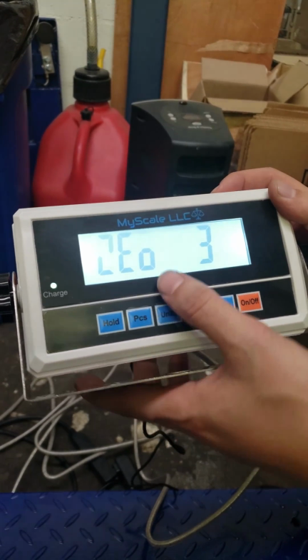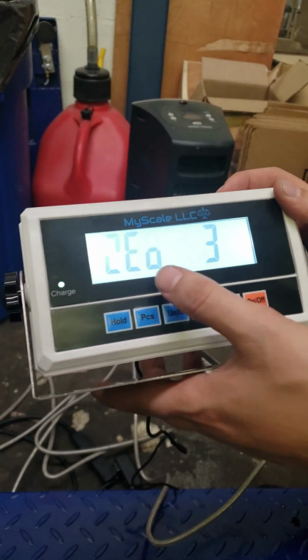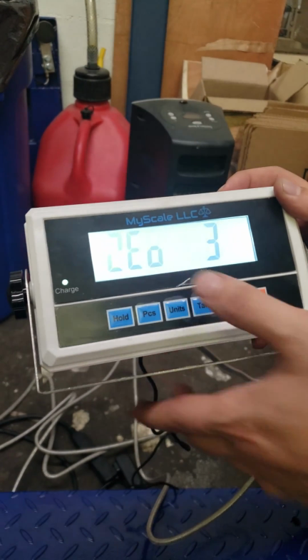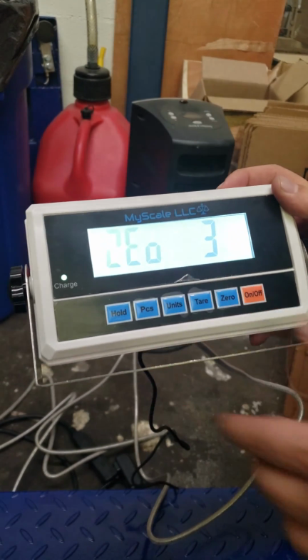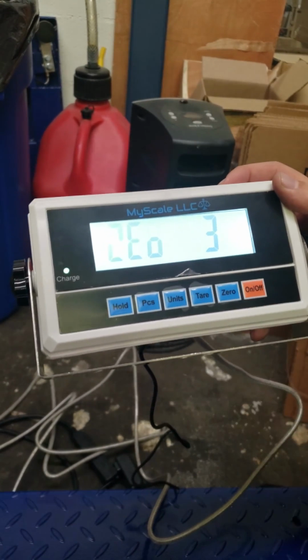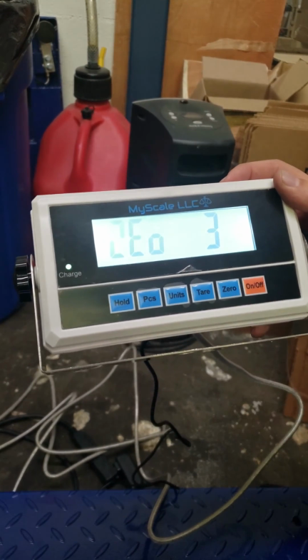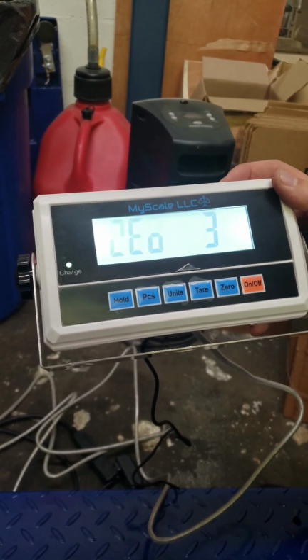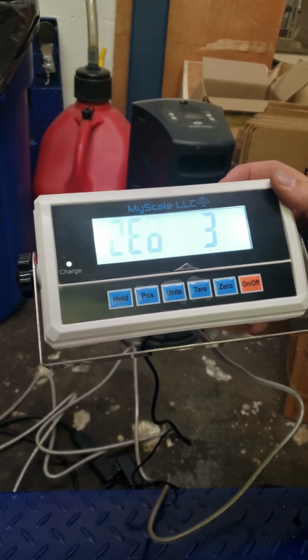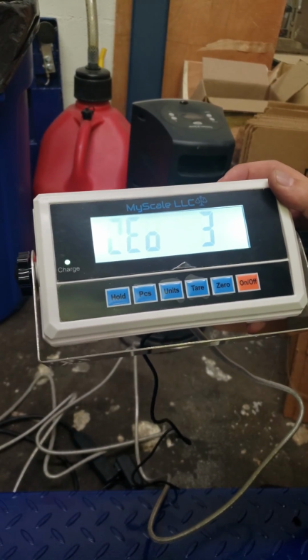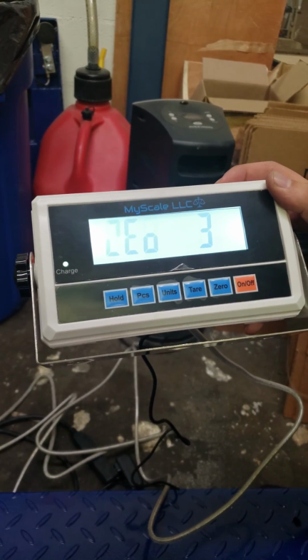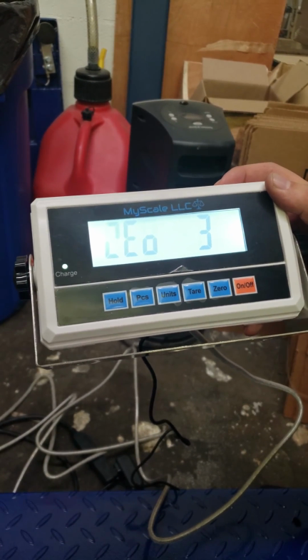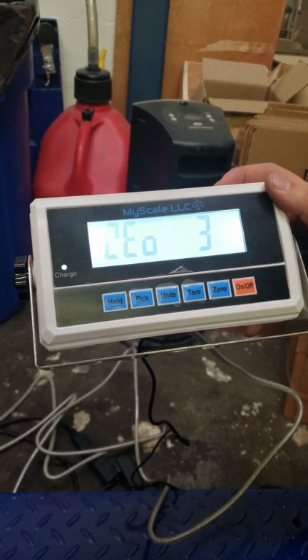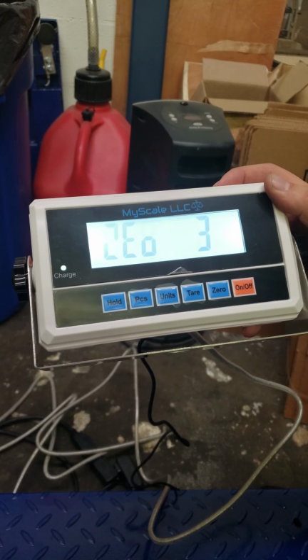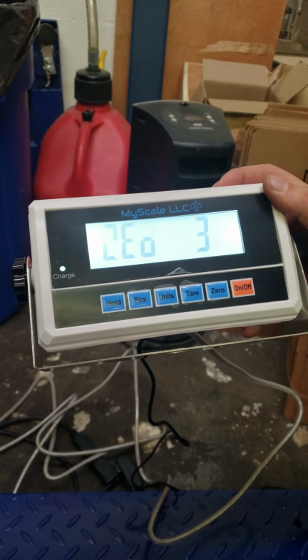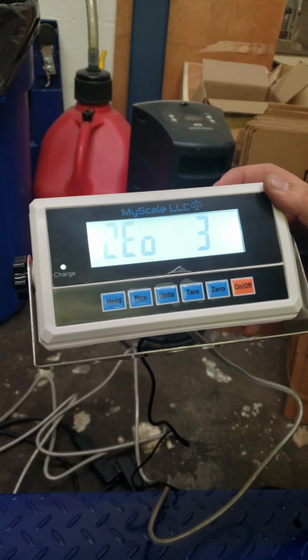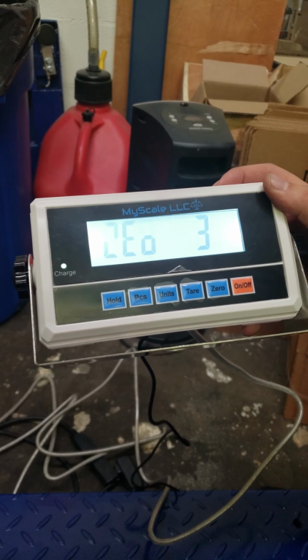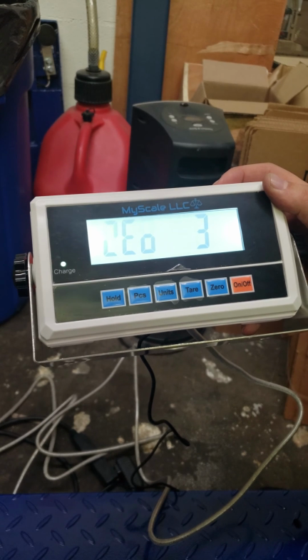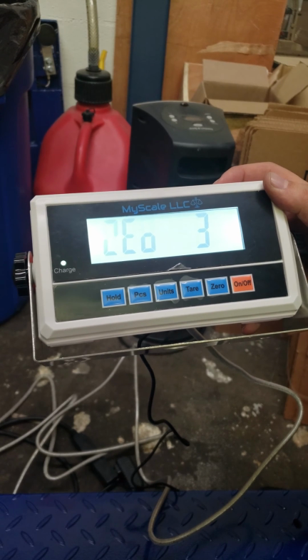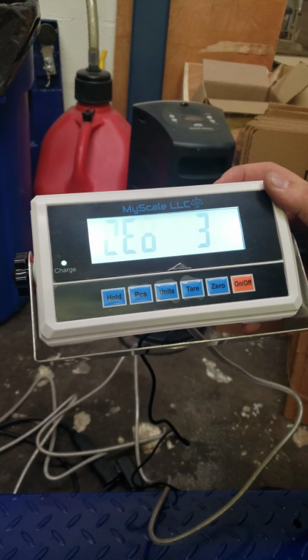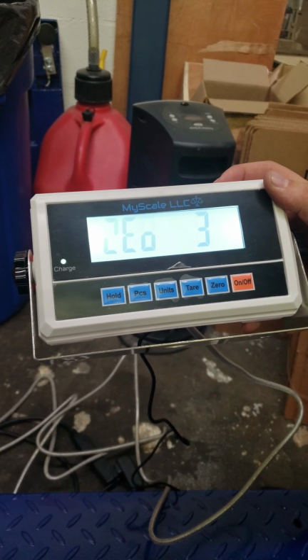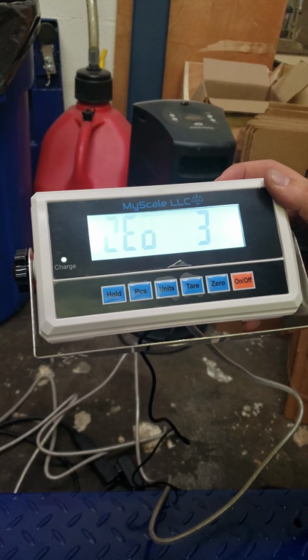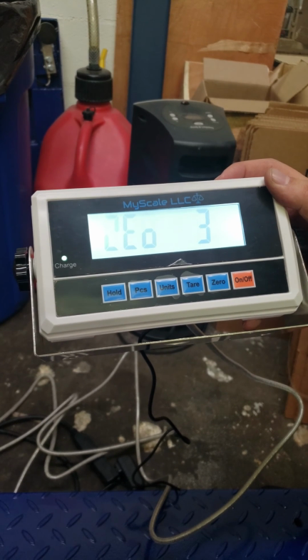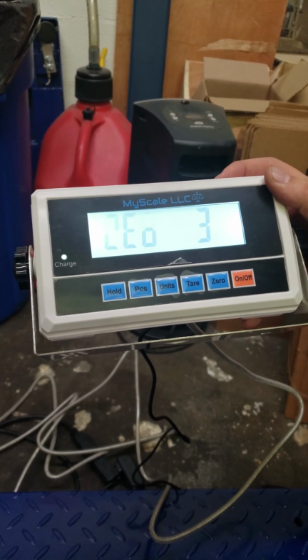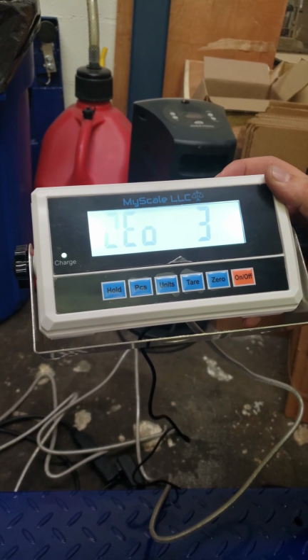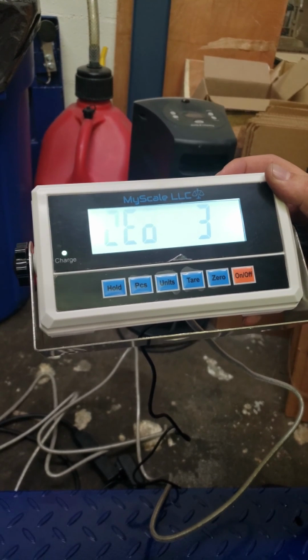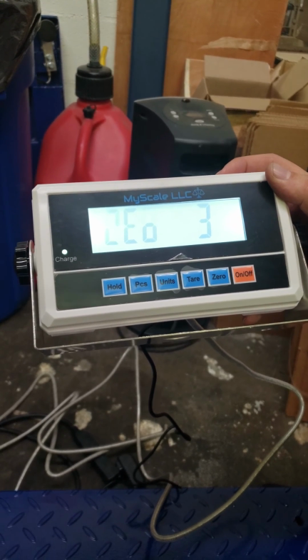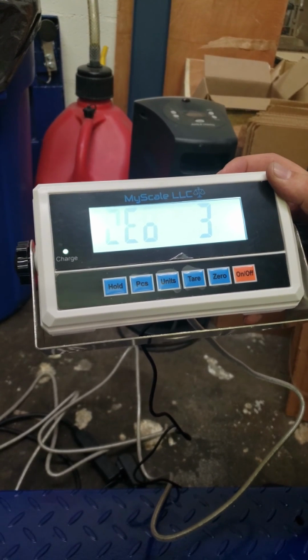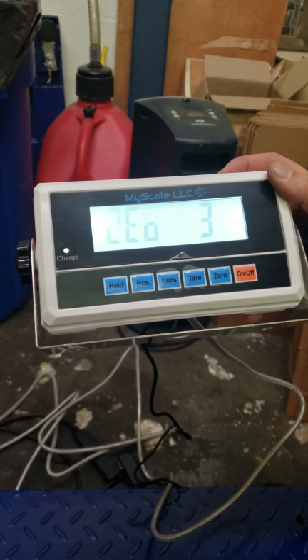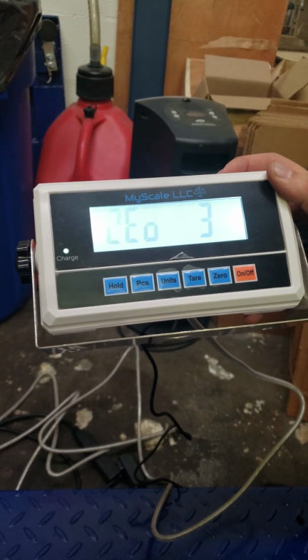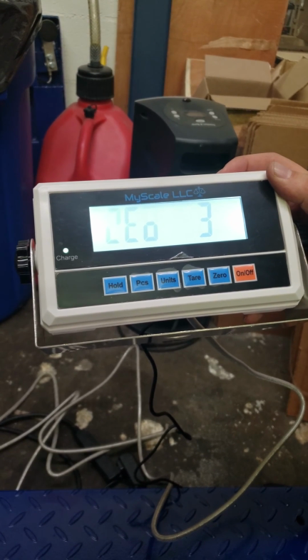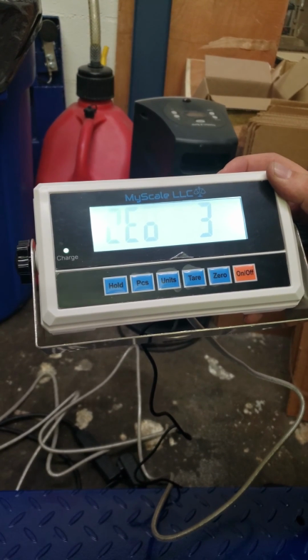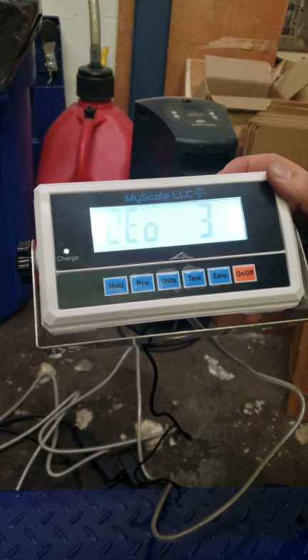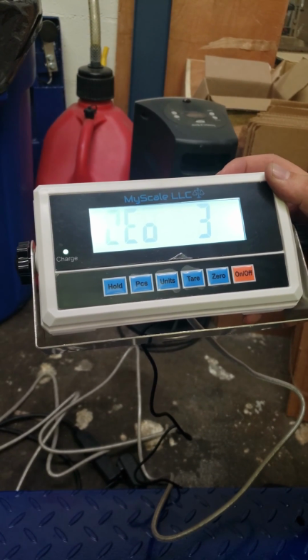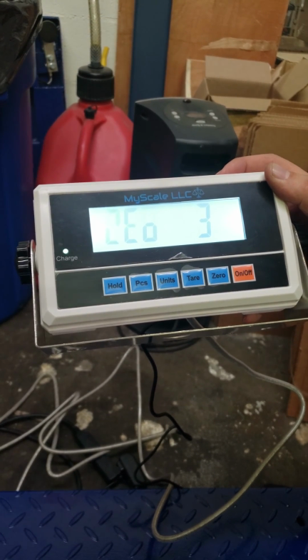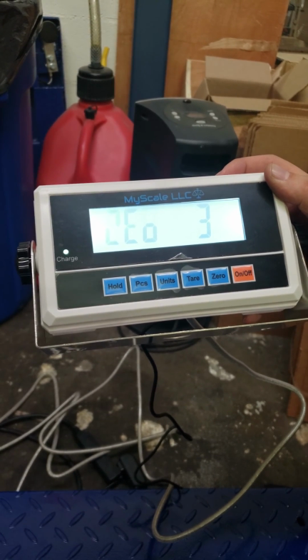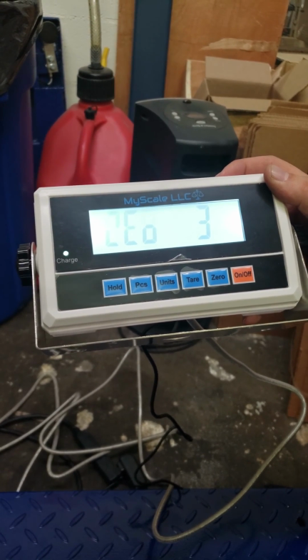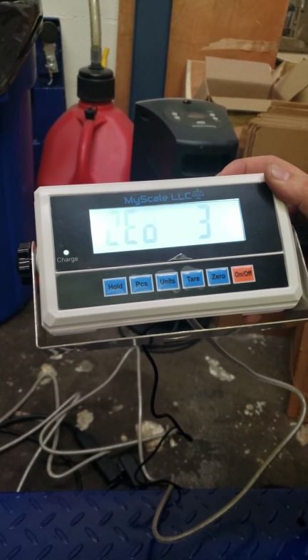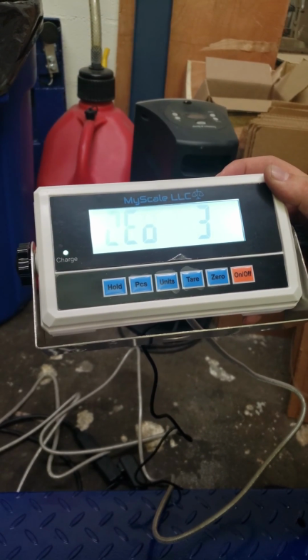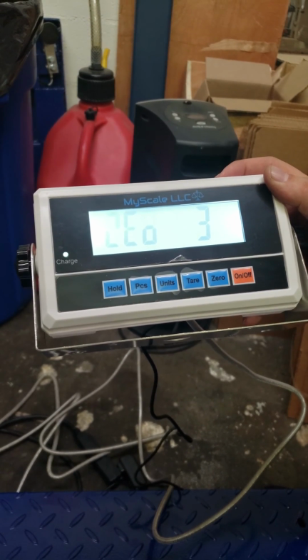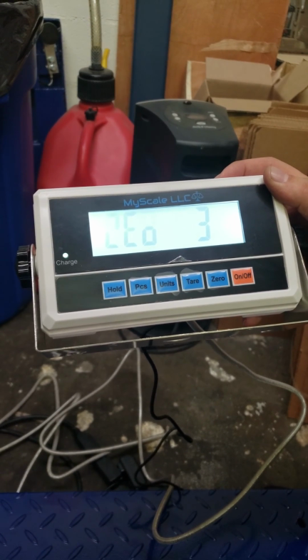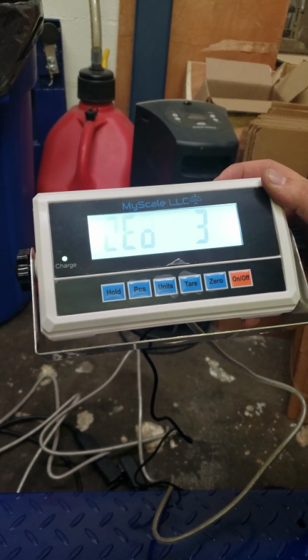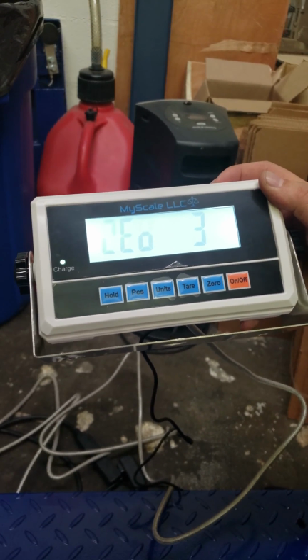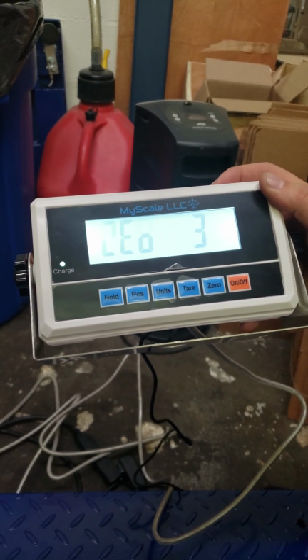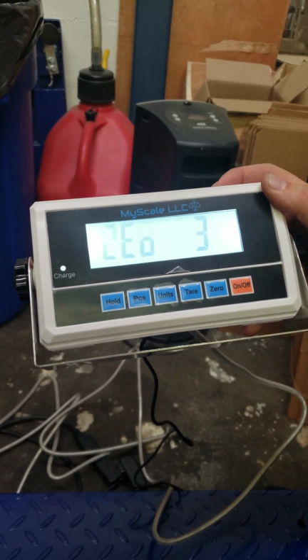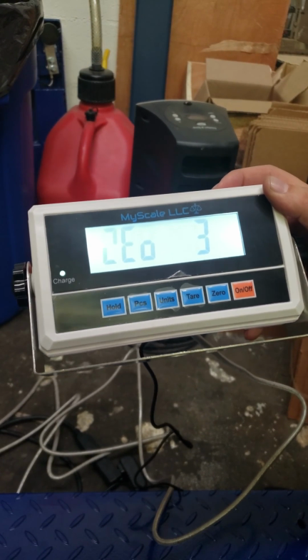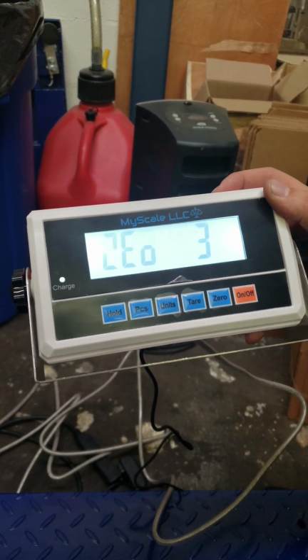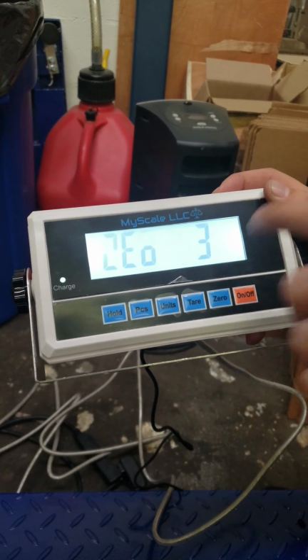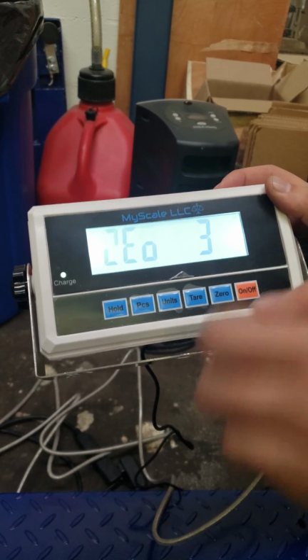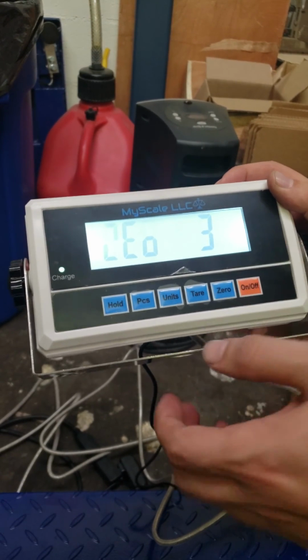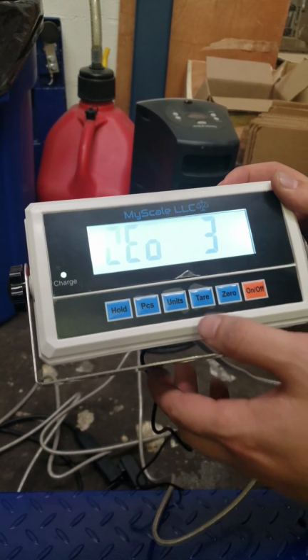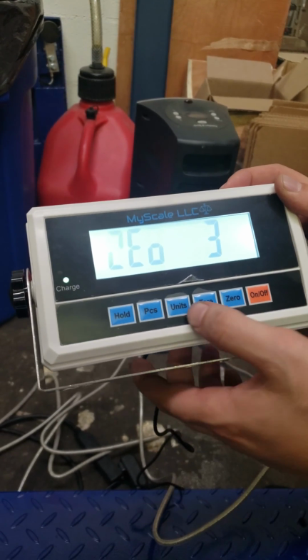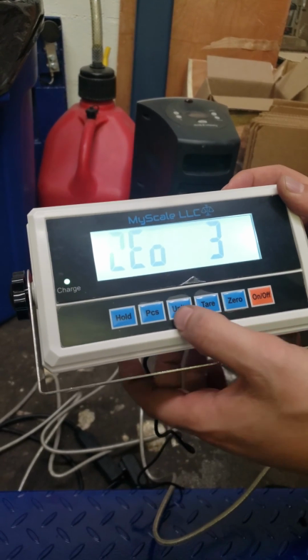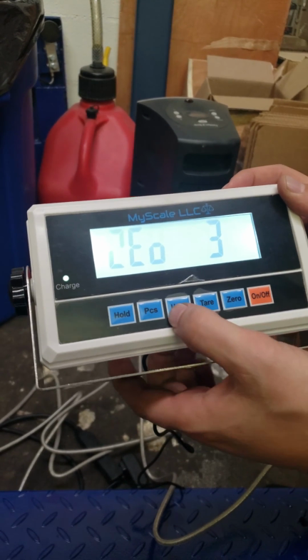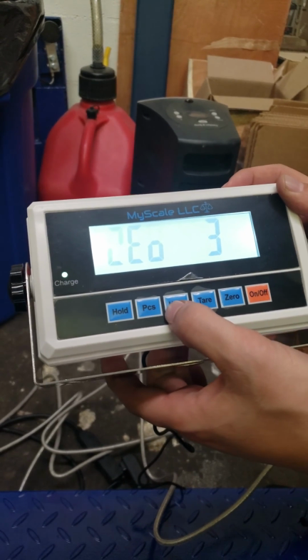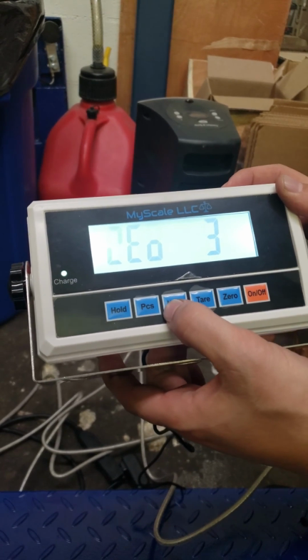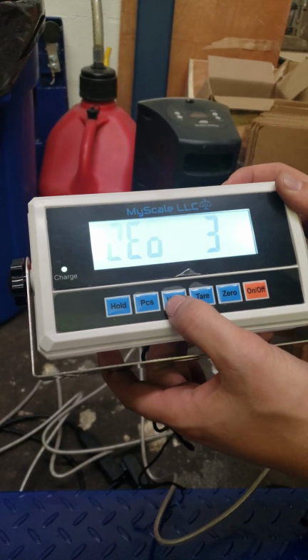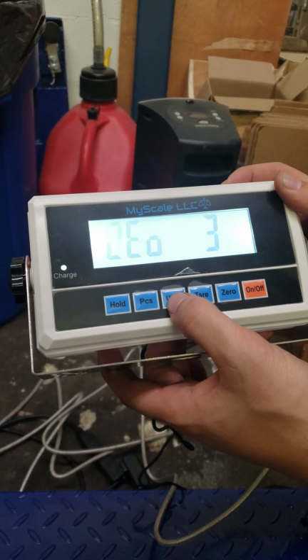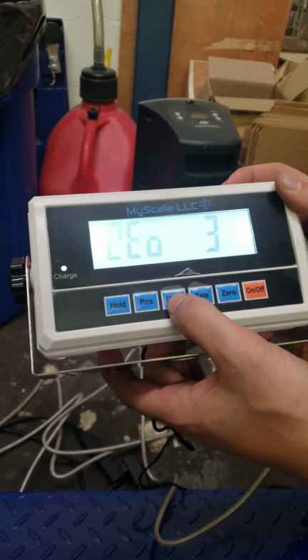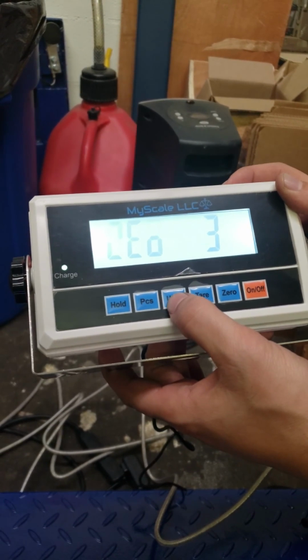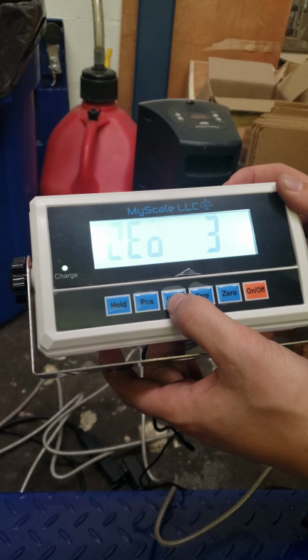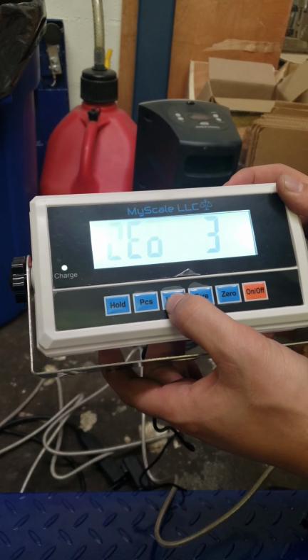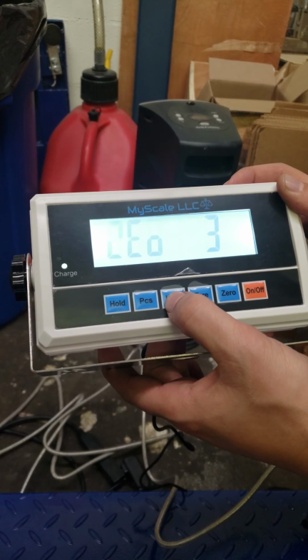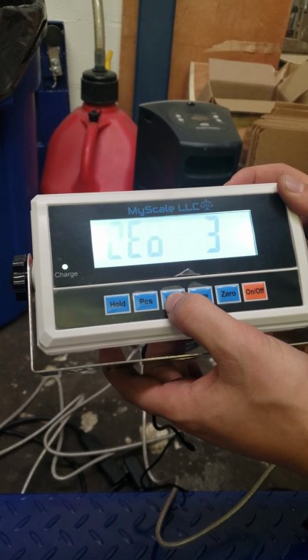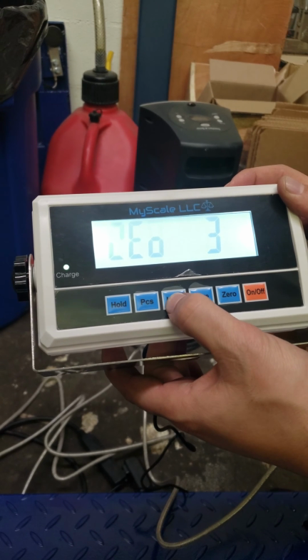Next is zero — this is the zero tracking parameter. Again, we're going to leave that at 3 as well, and press unit.